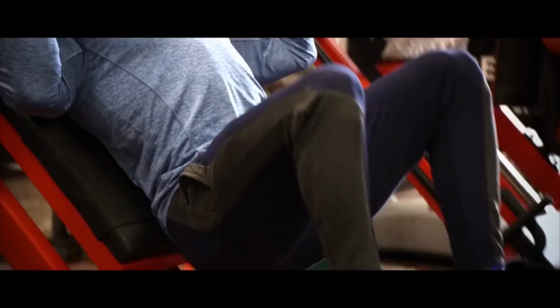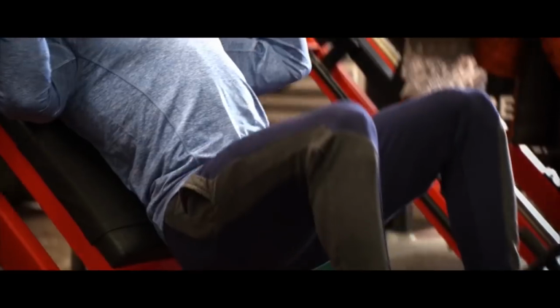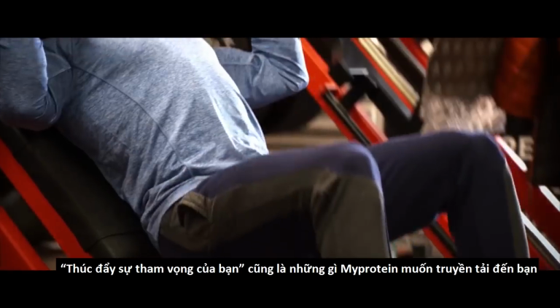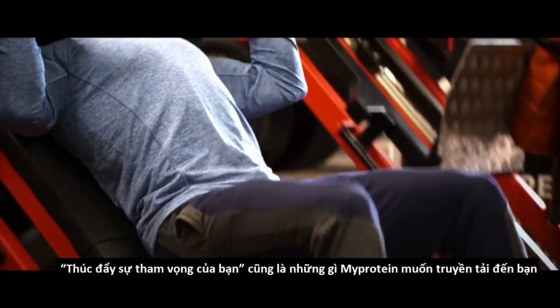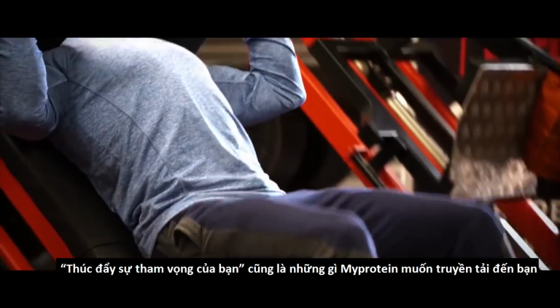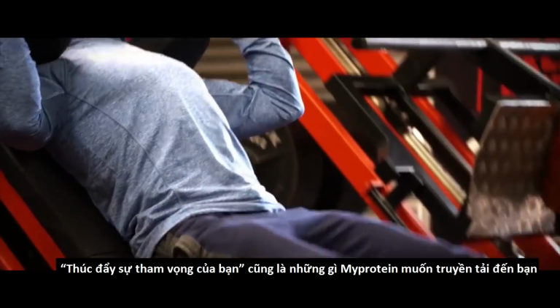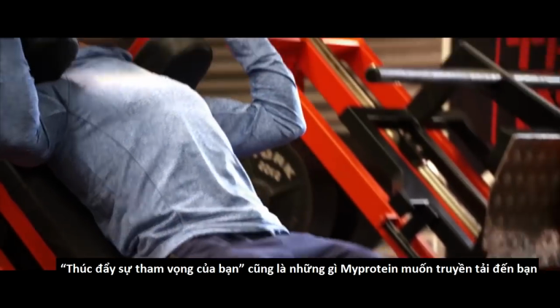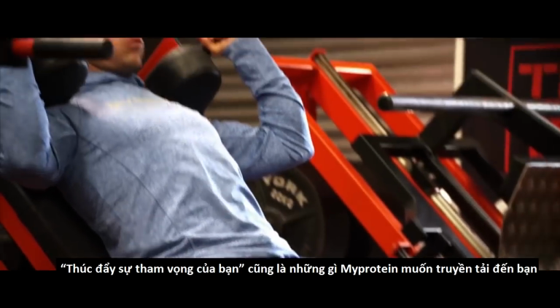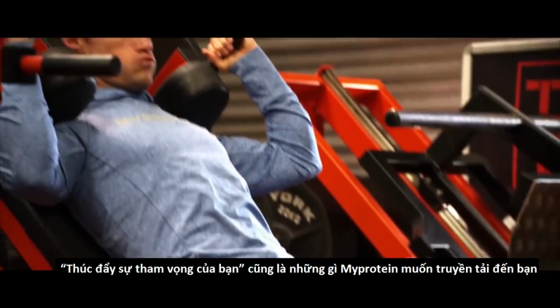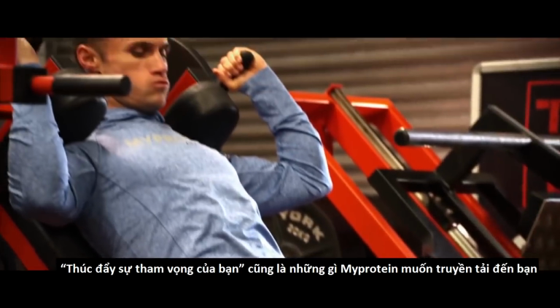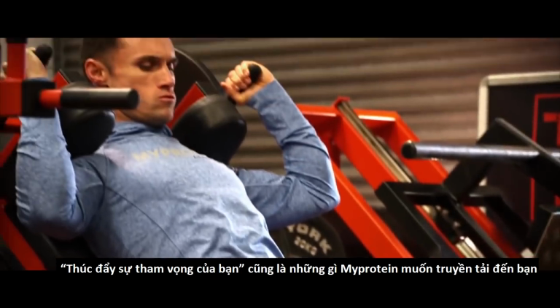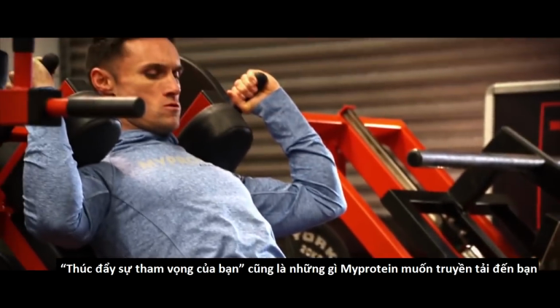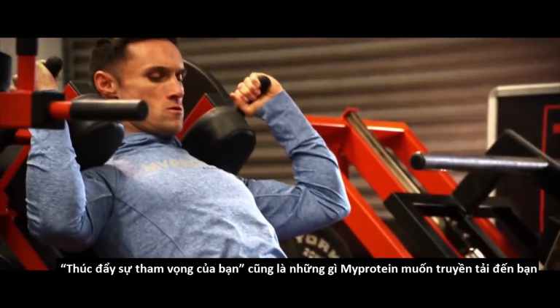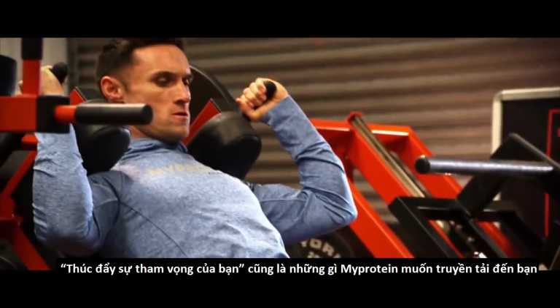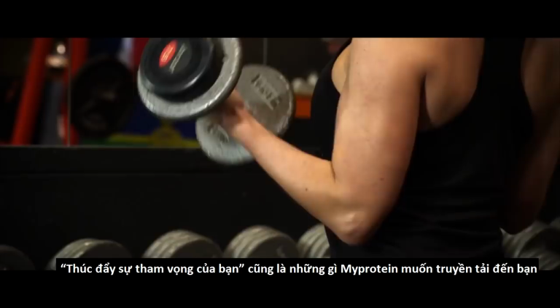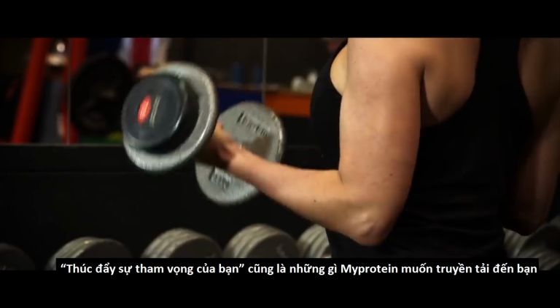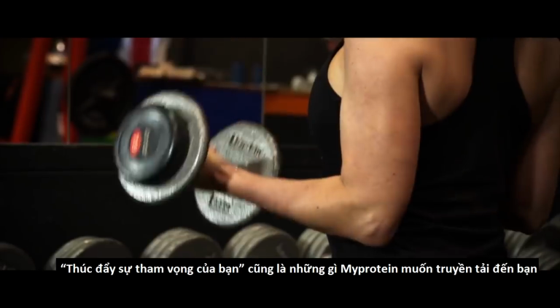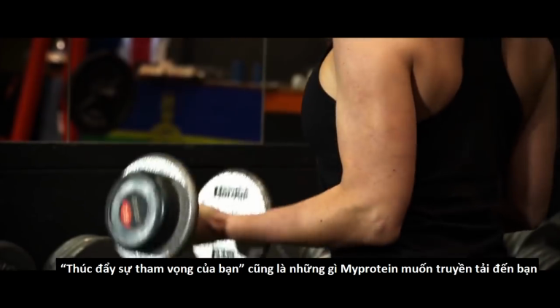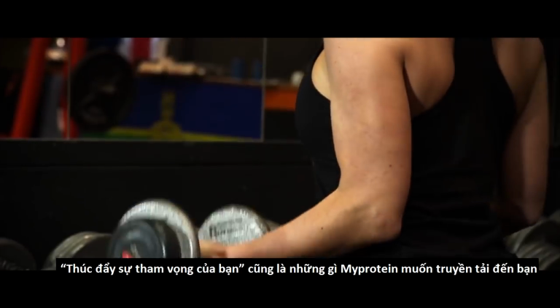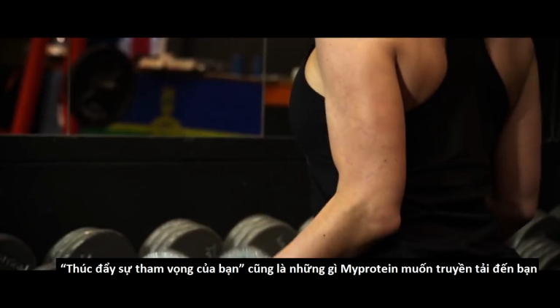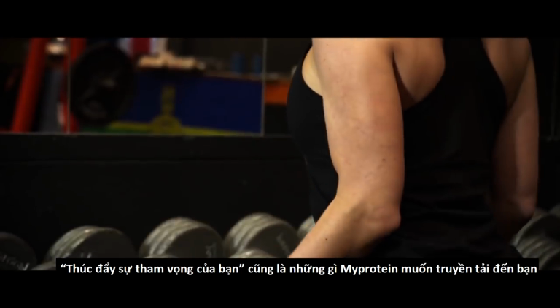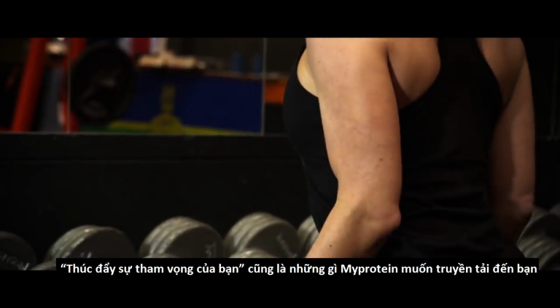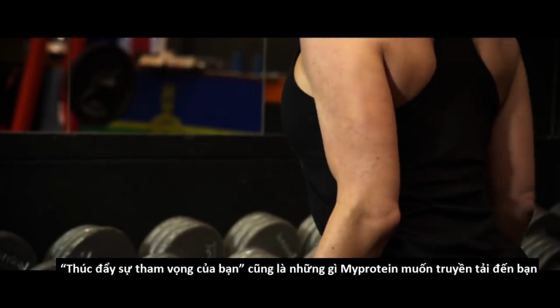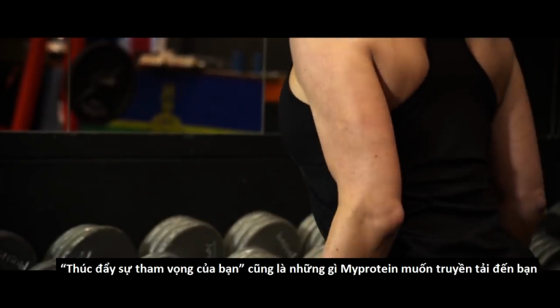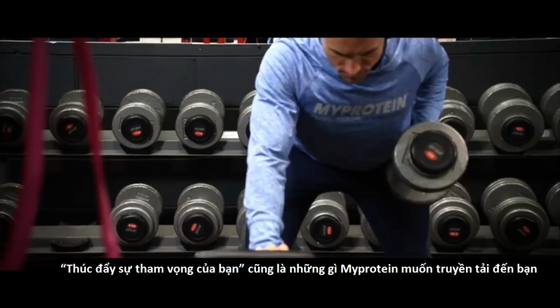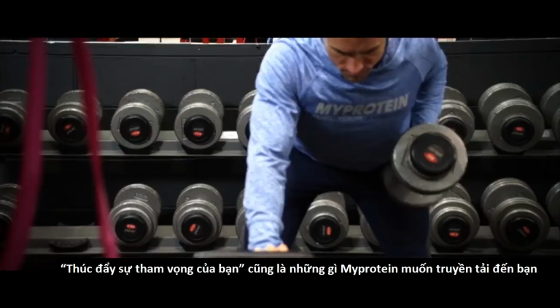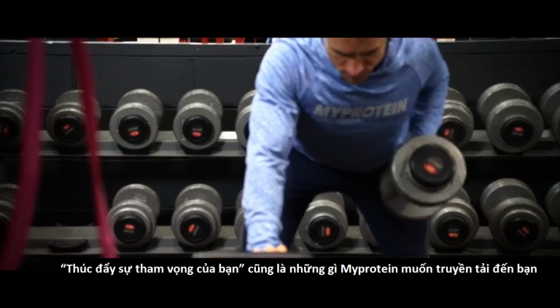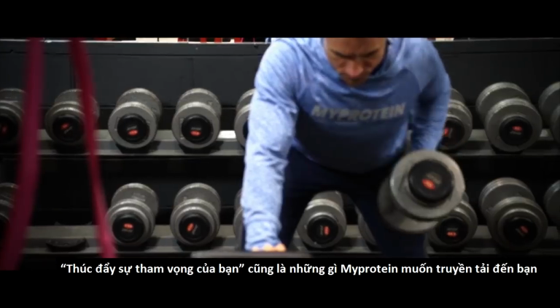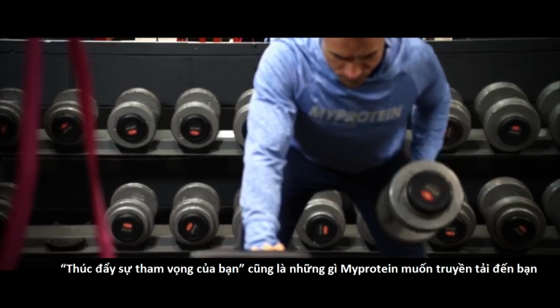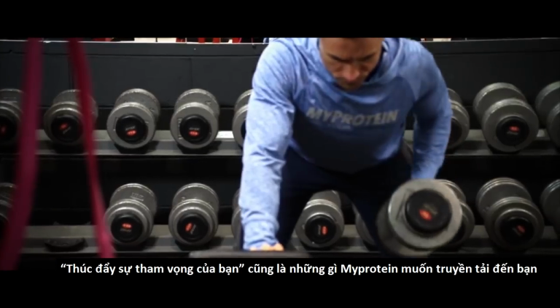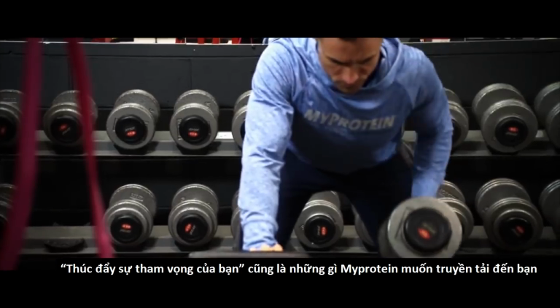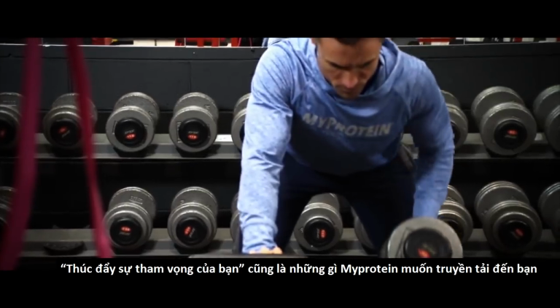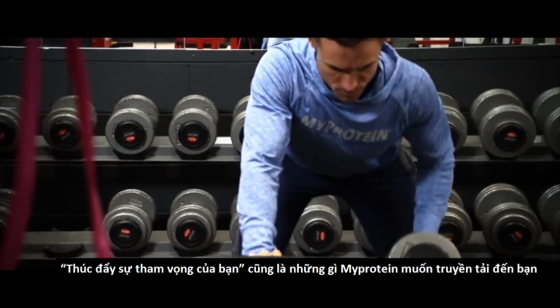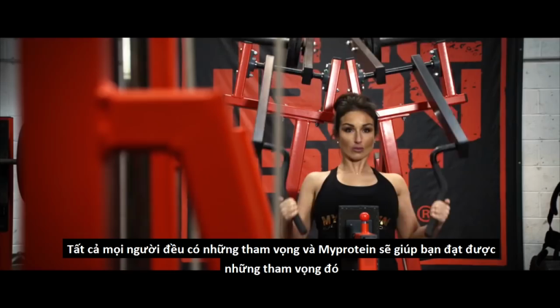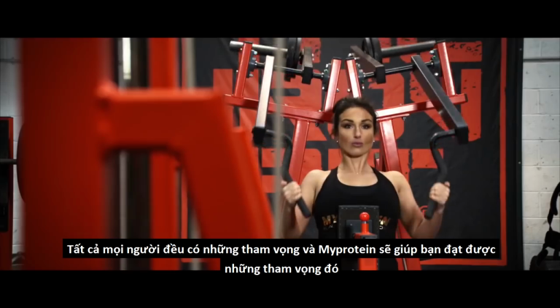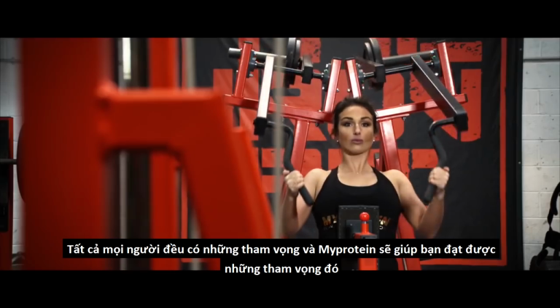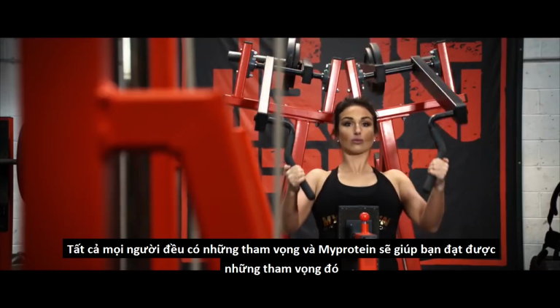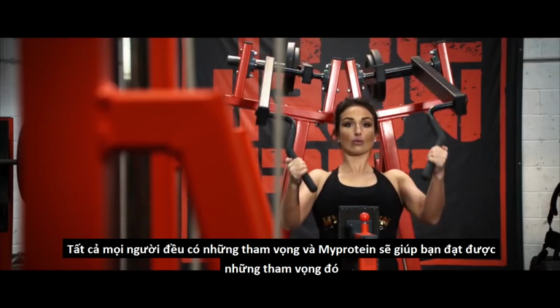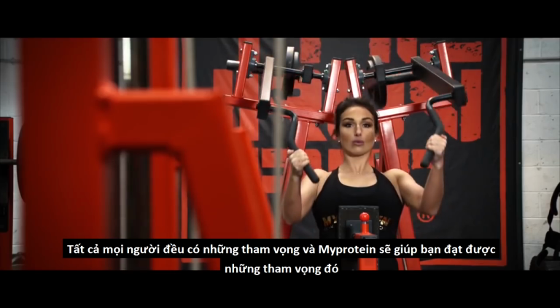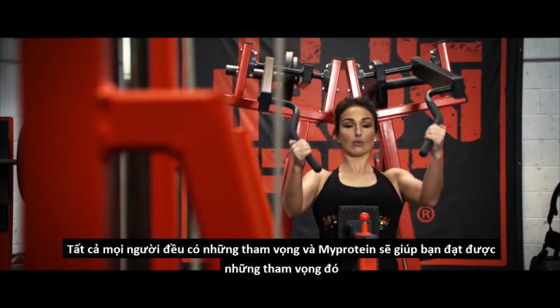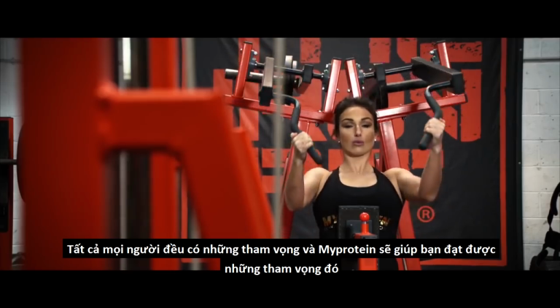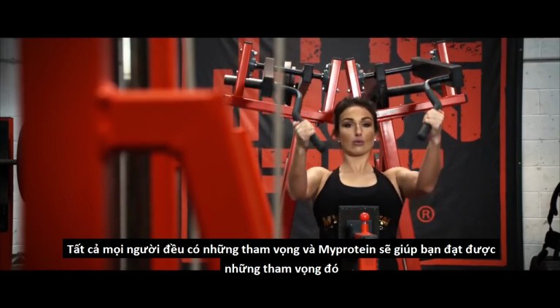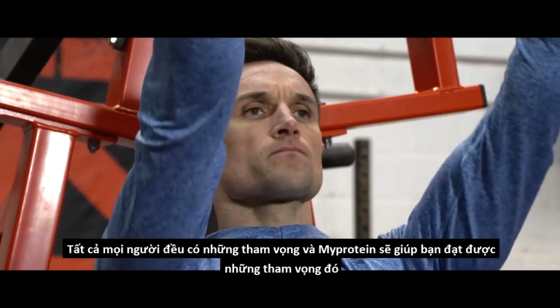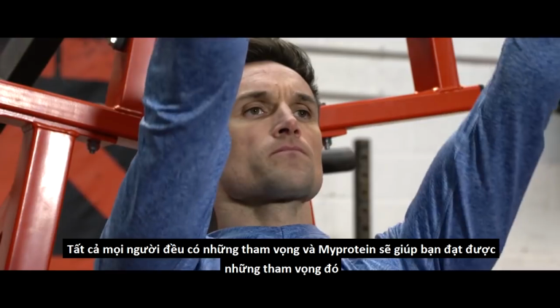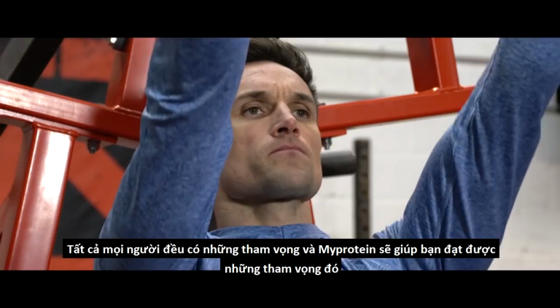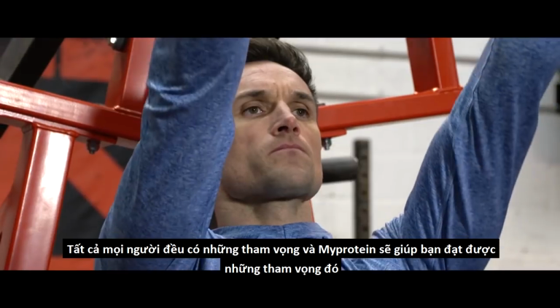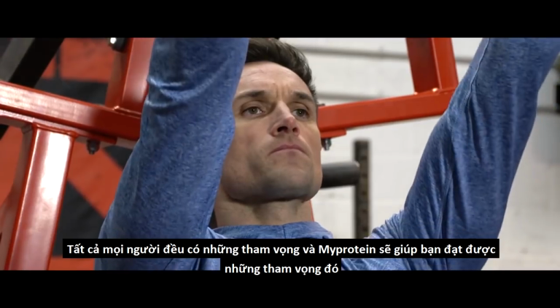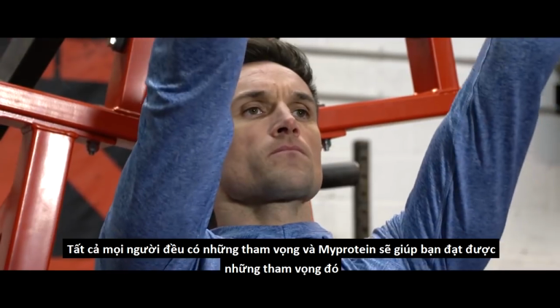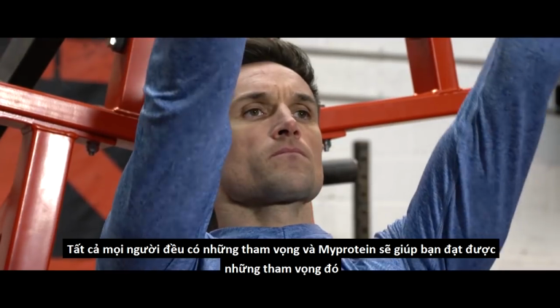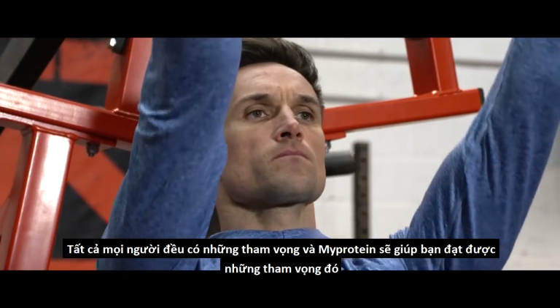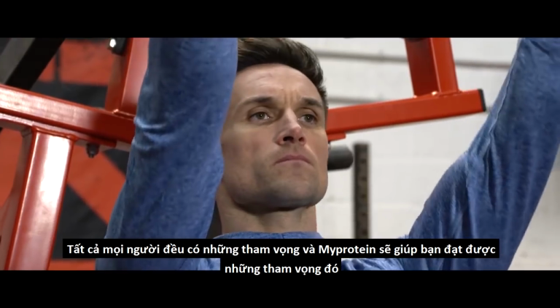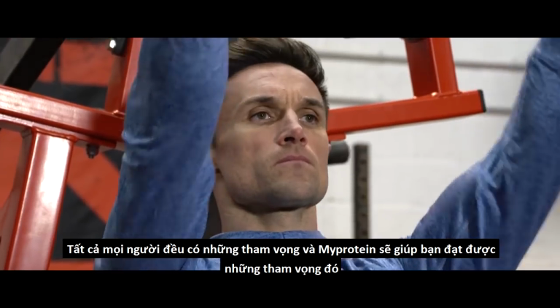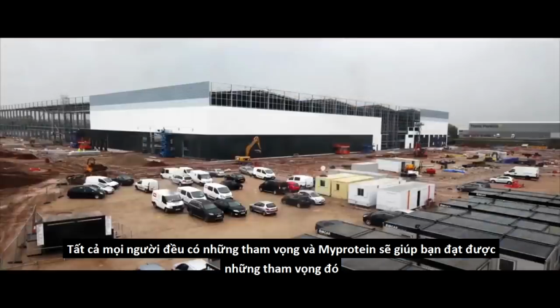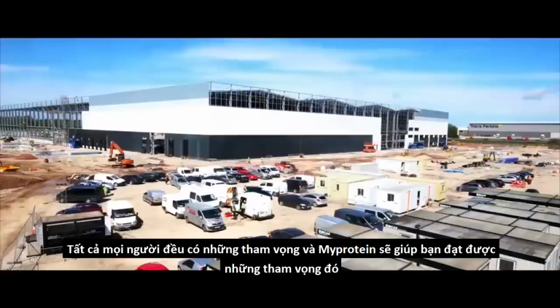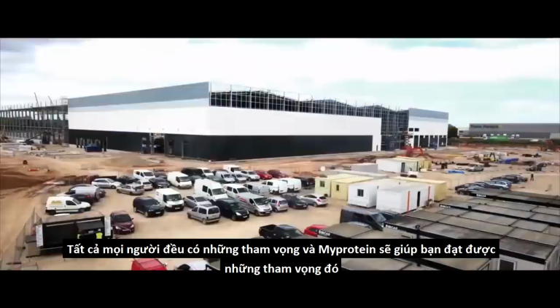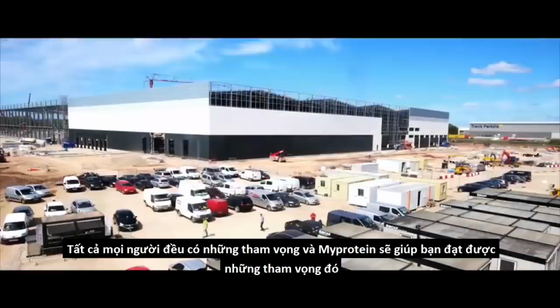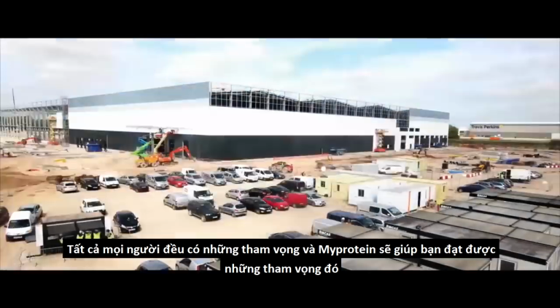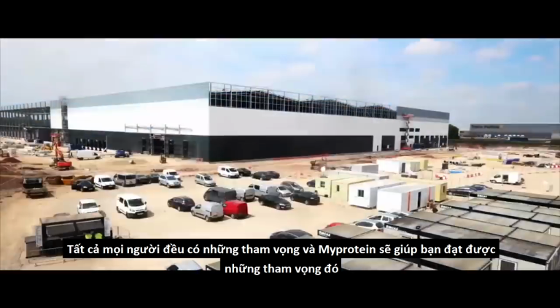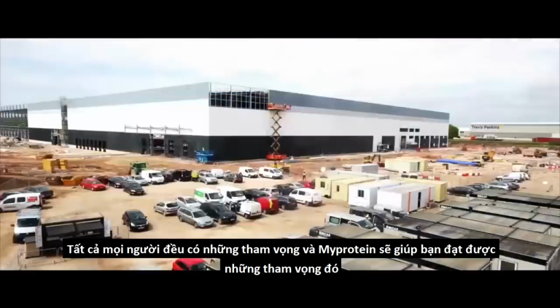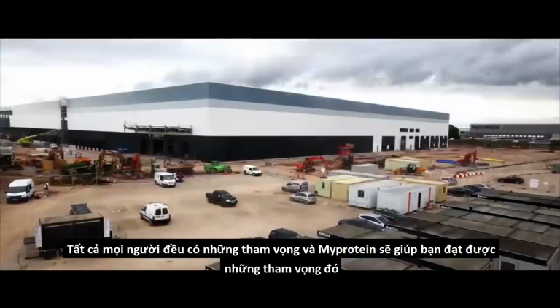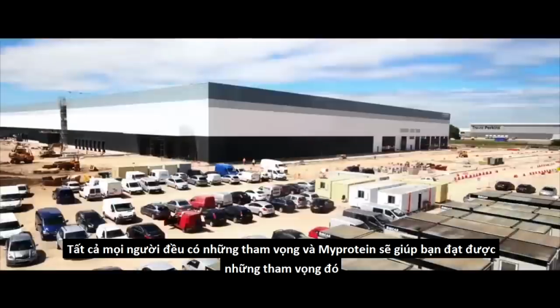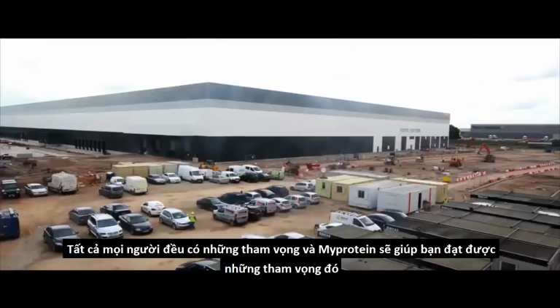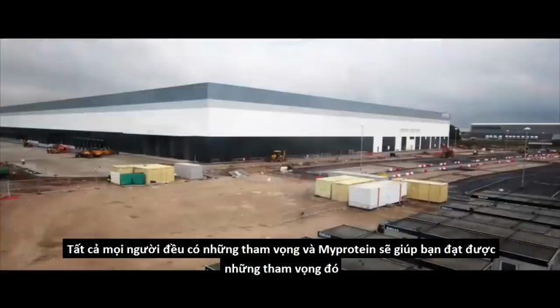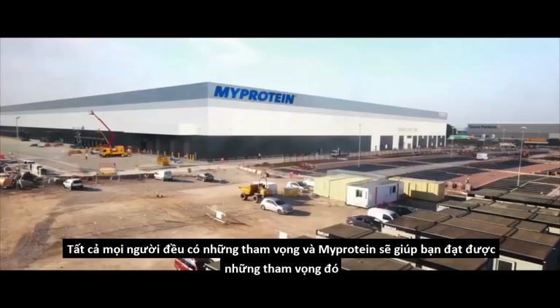Fuel your ambition epitomises what MyProtein is all about. Everyone has dreams, and MyProtein can help you achieve those dreams.